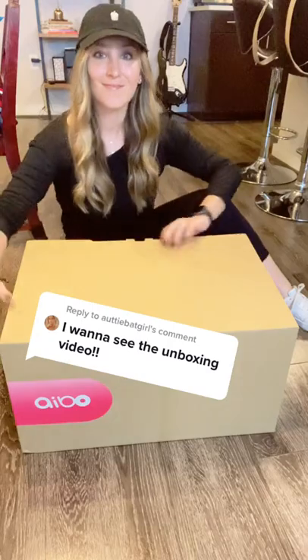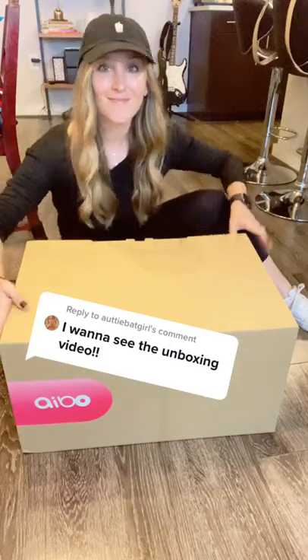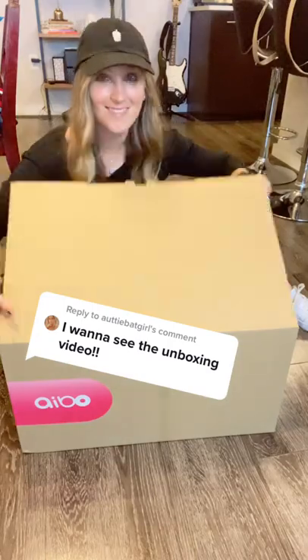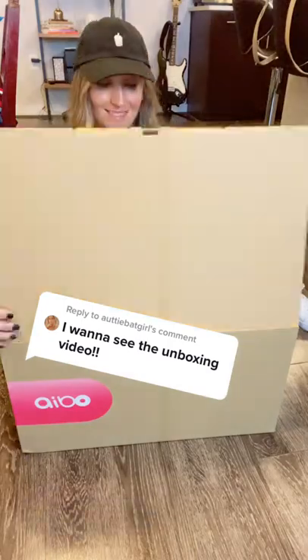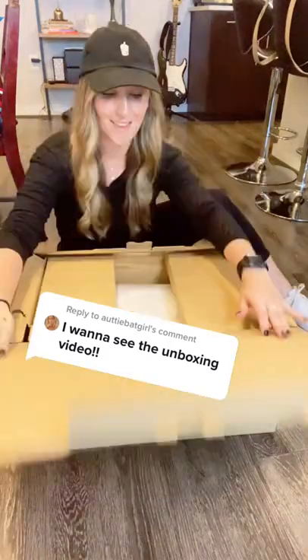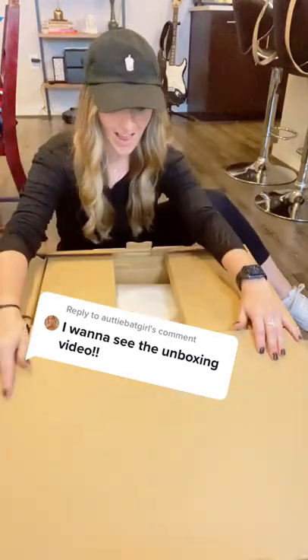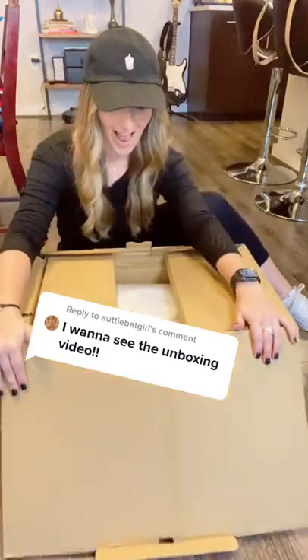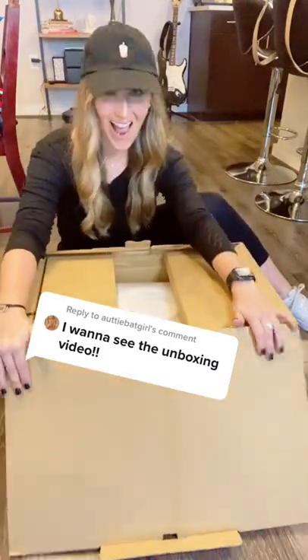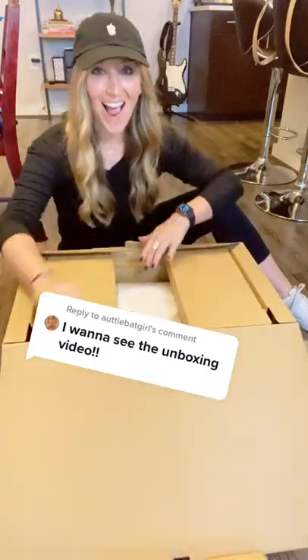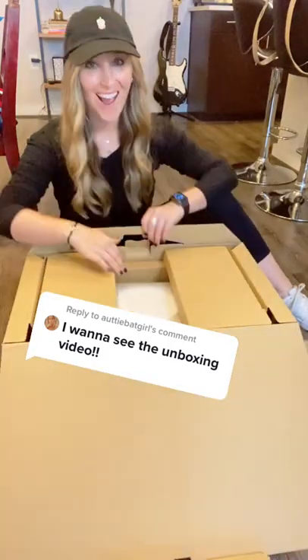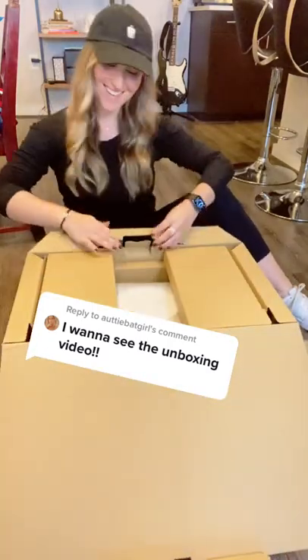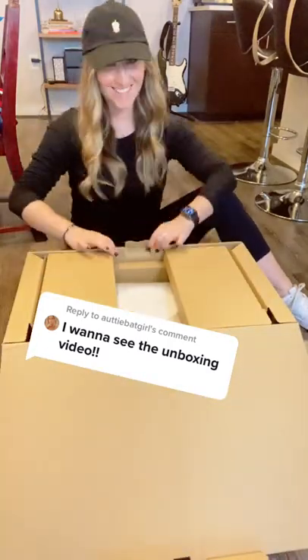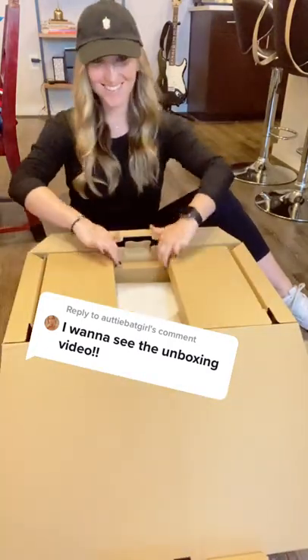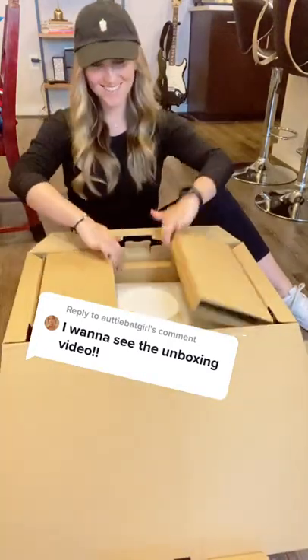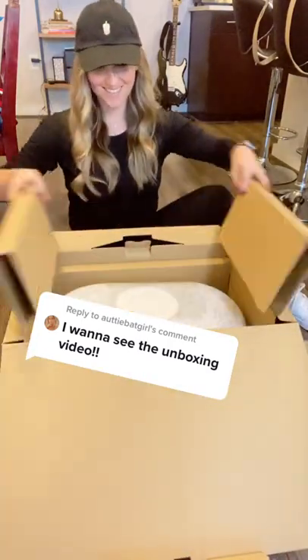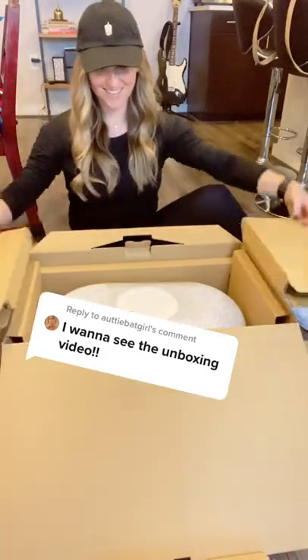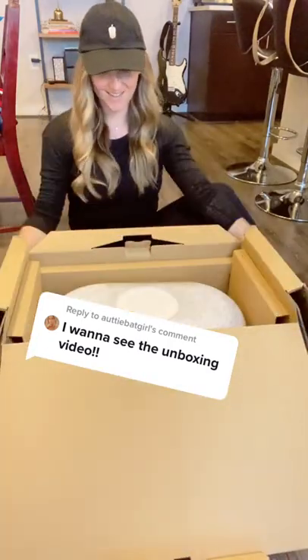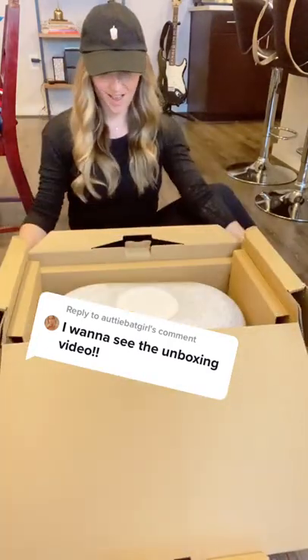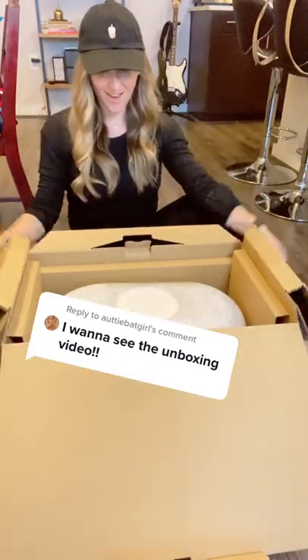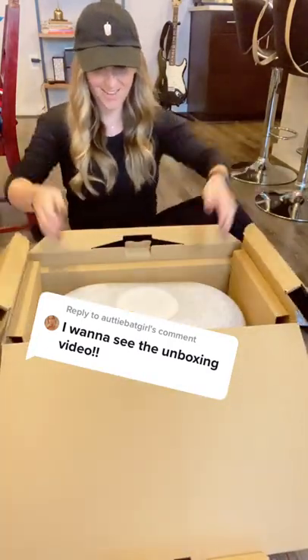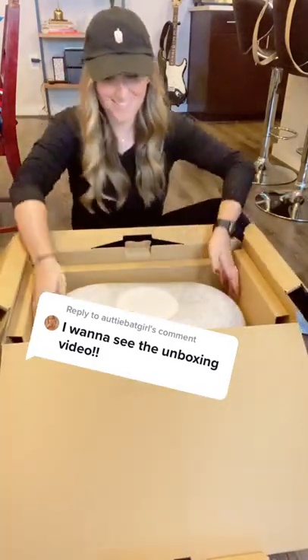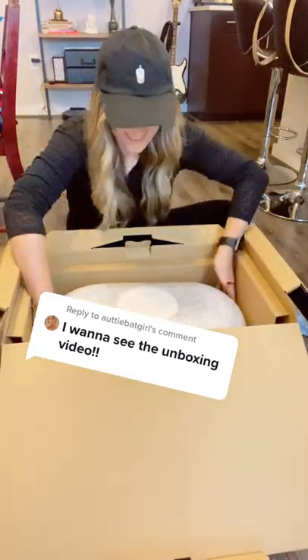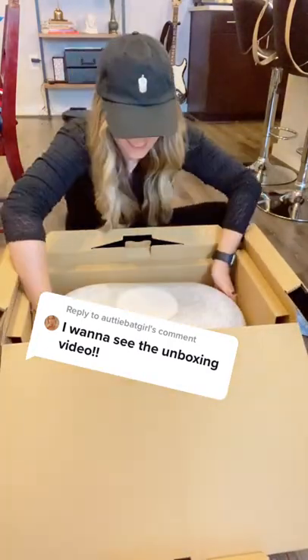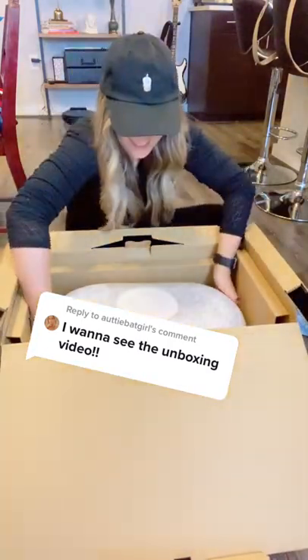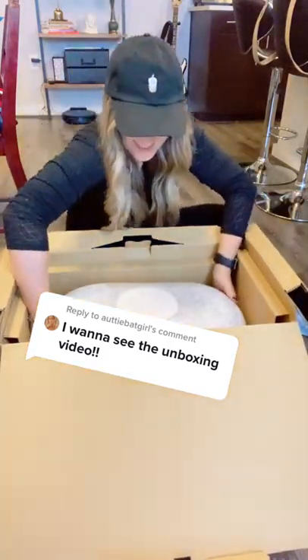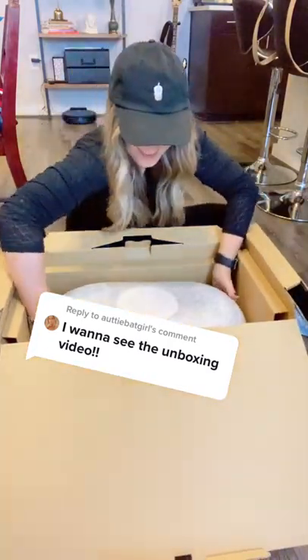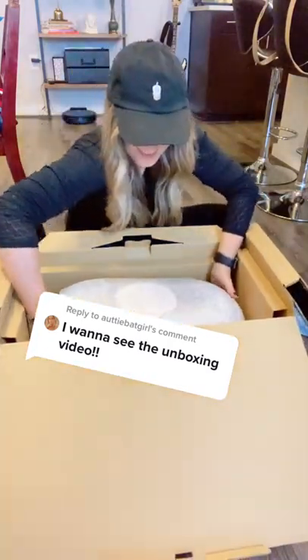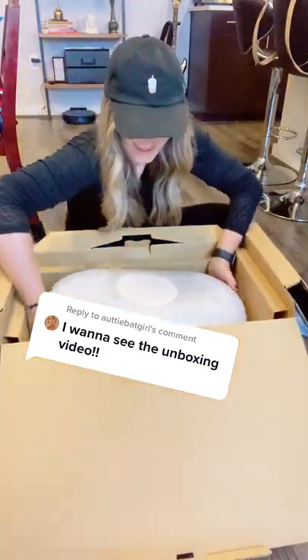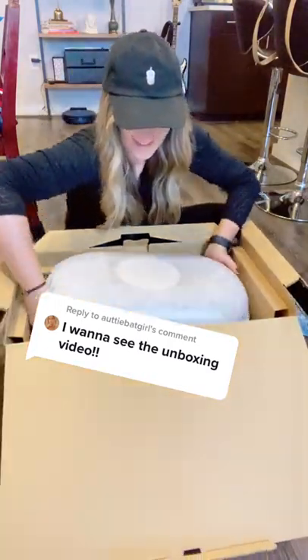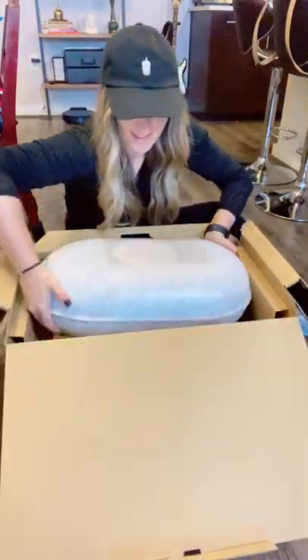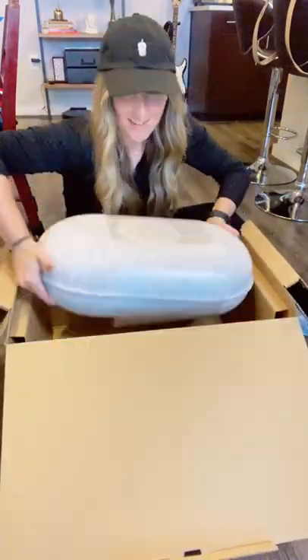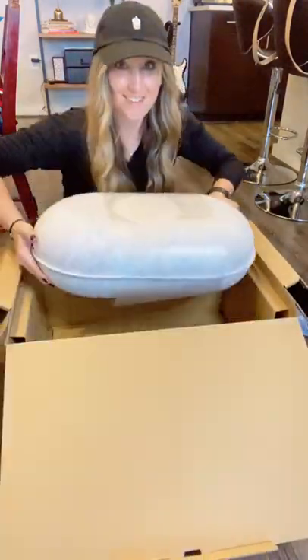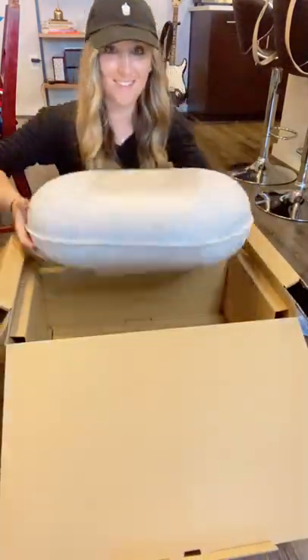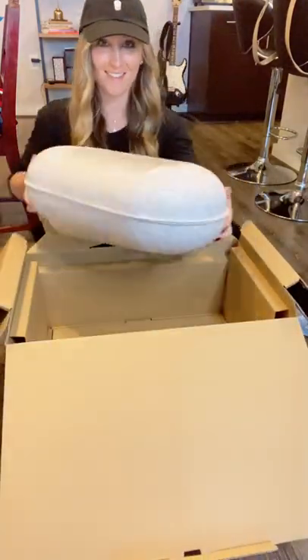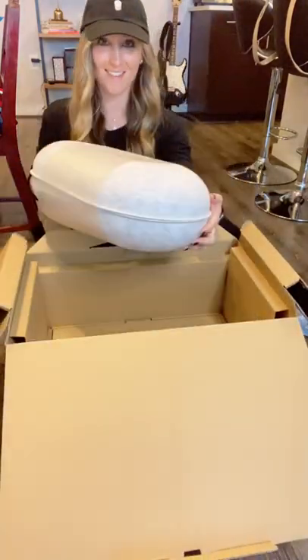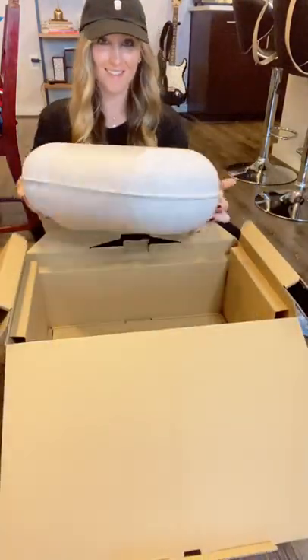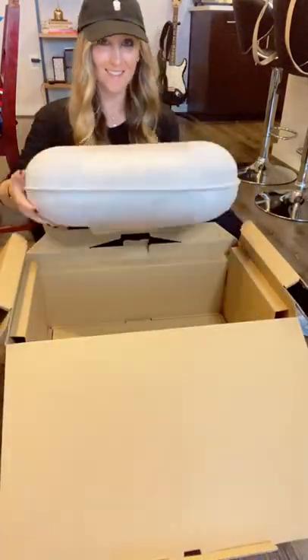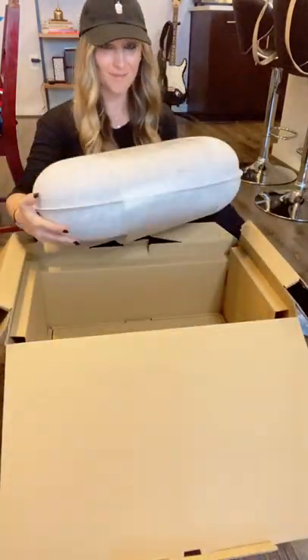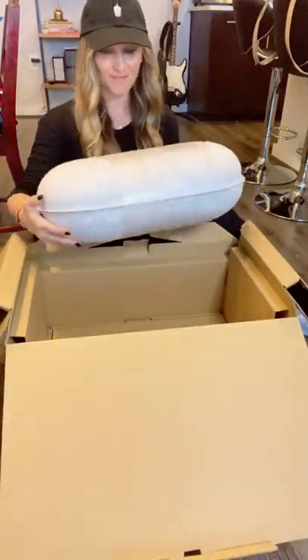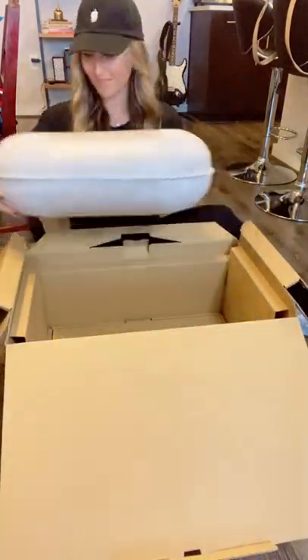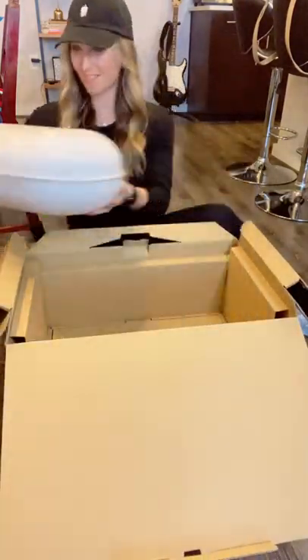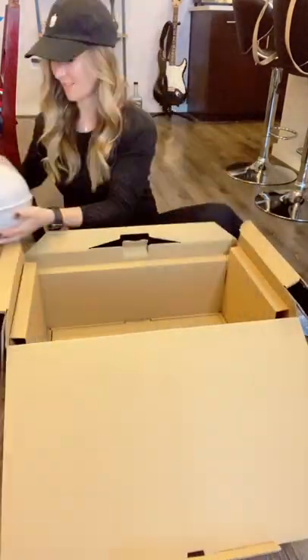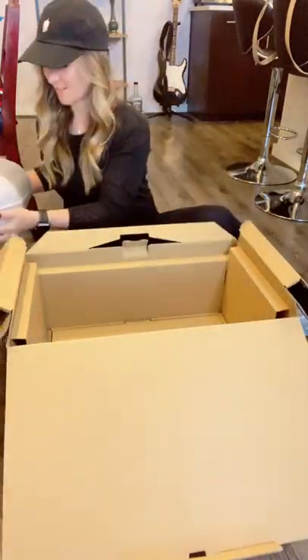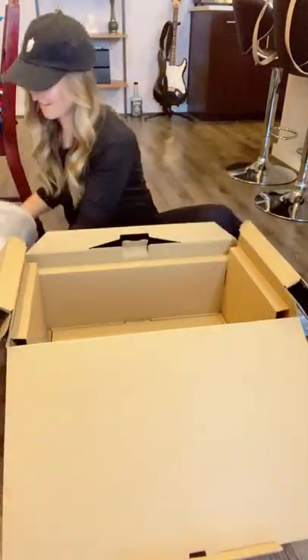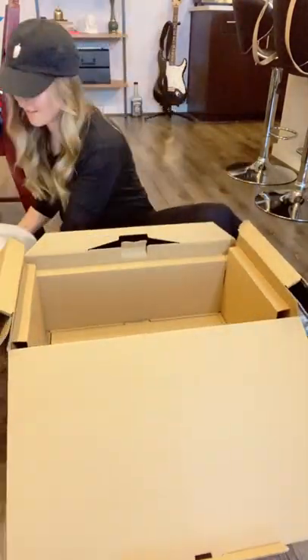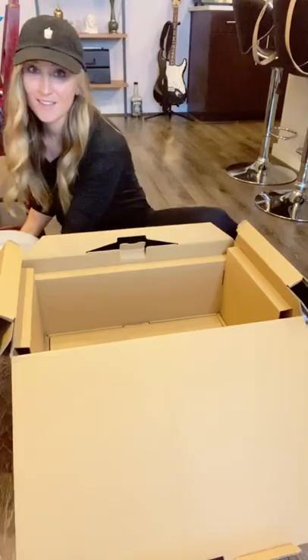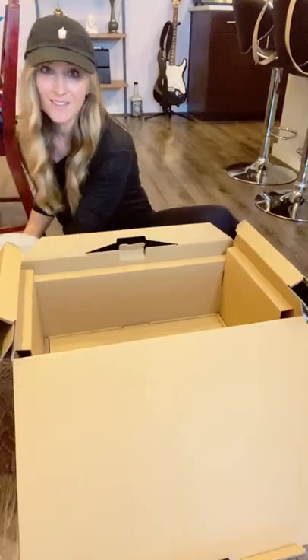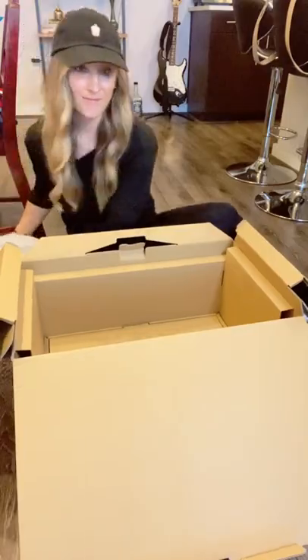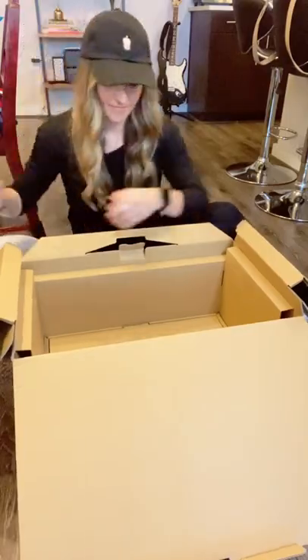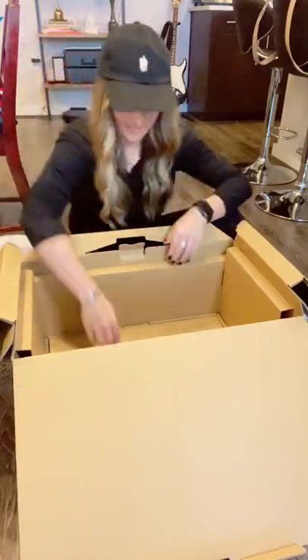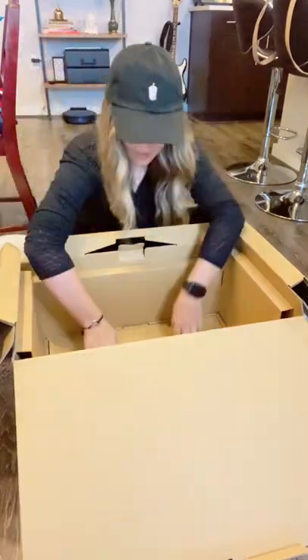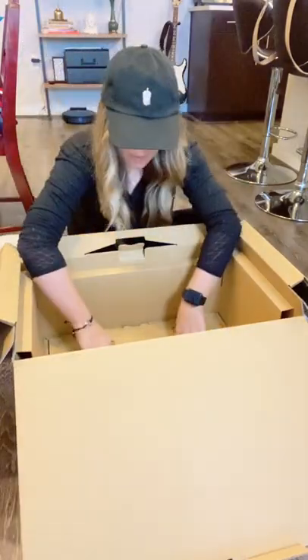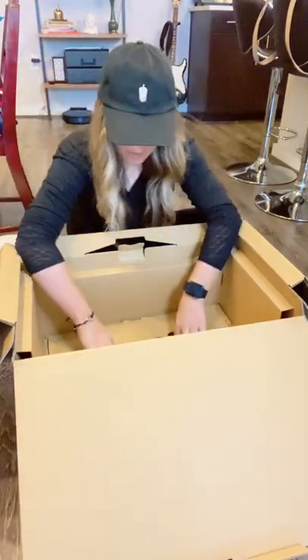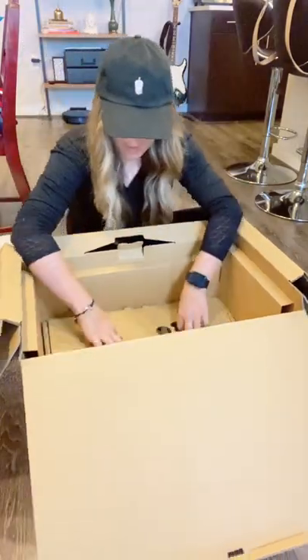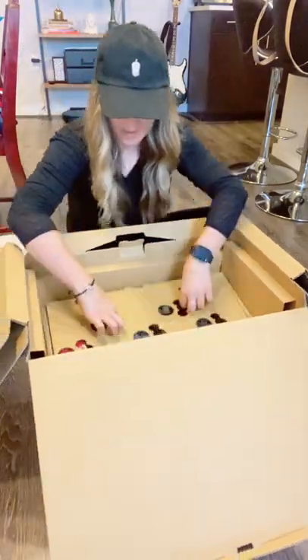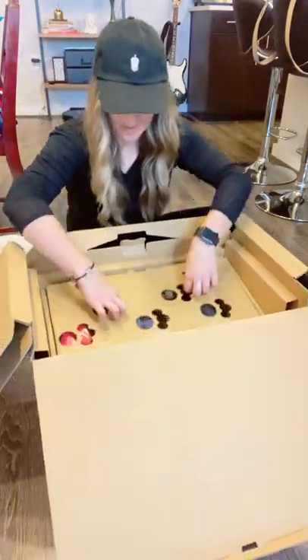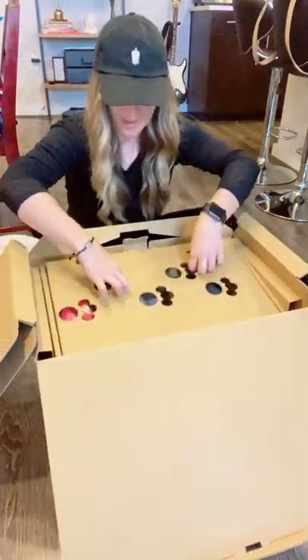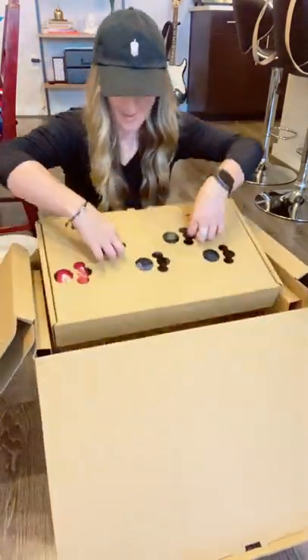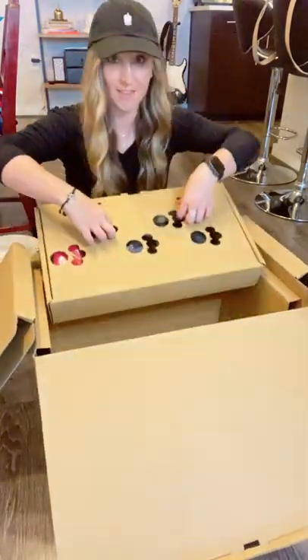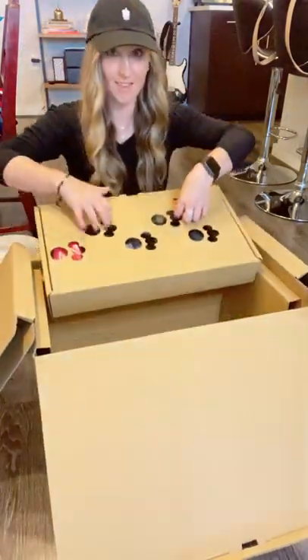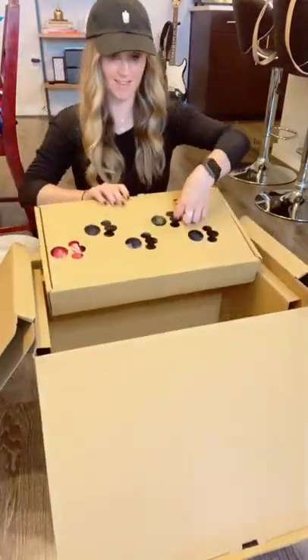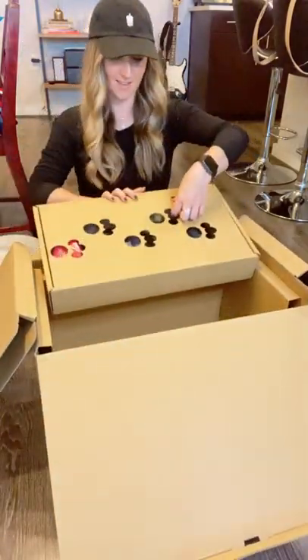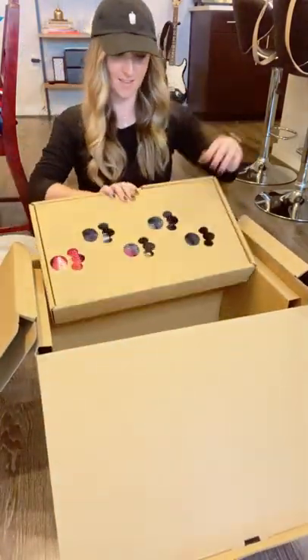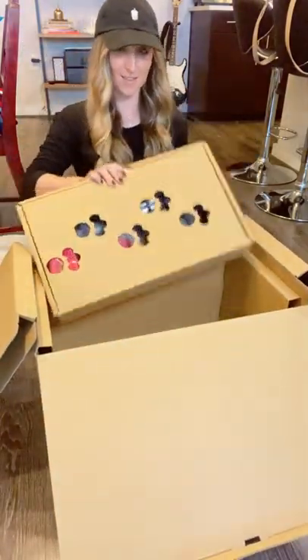You want it? You got it. Welcome to my unboxing video of my $3,000 robot dog, the iBoat ERS-1000.